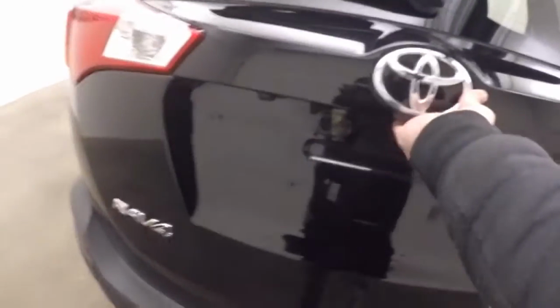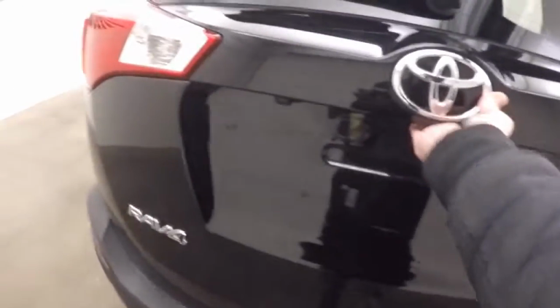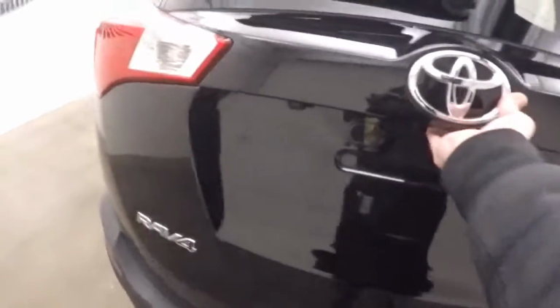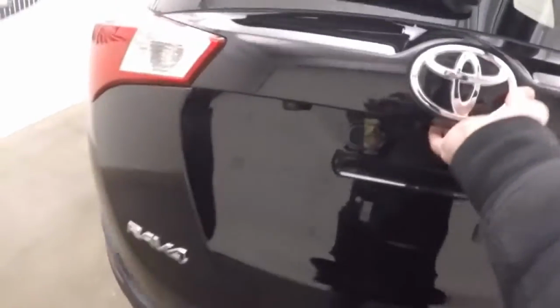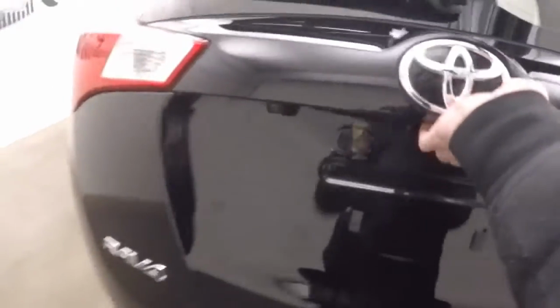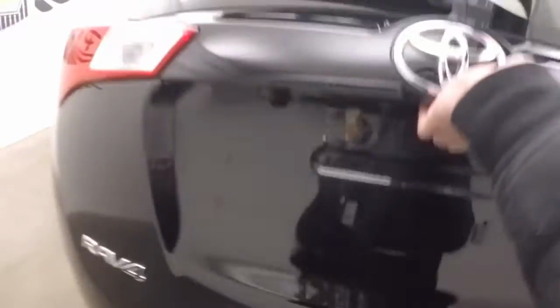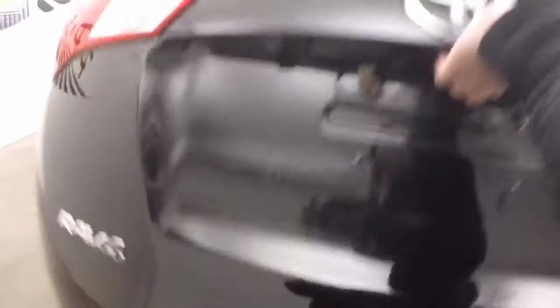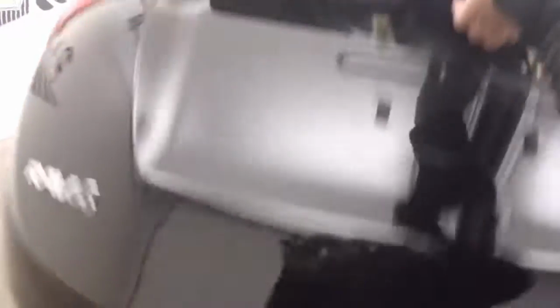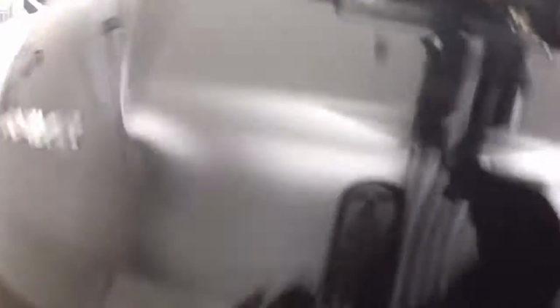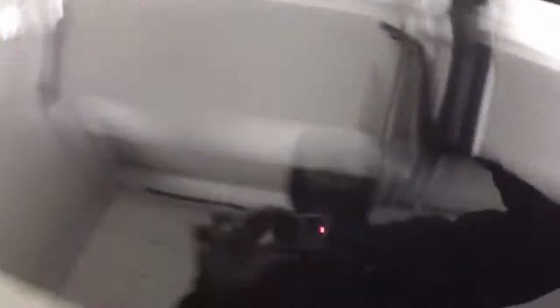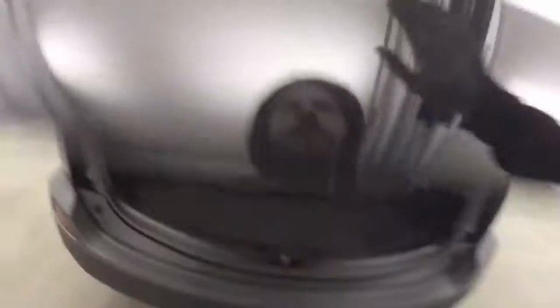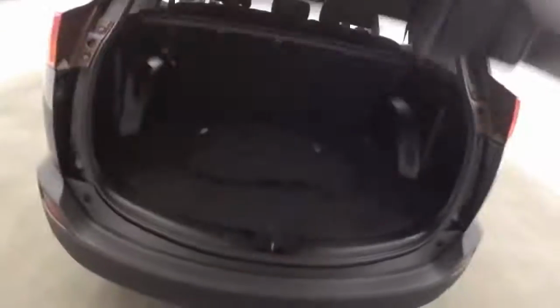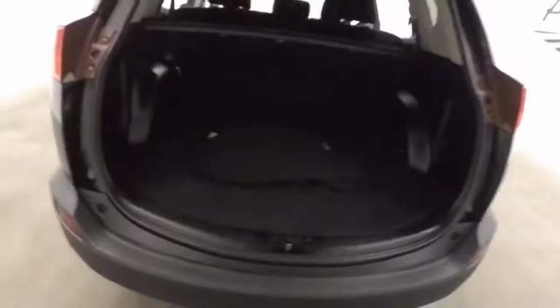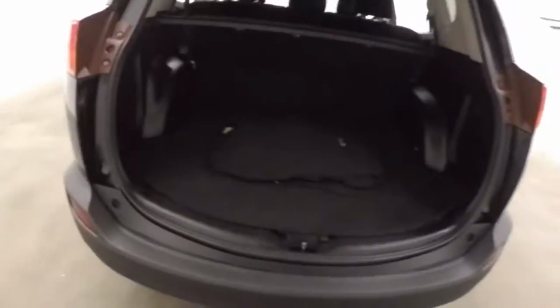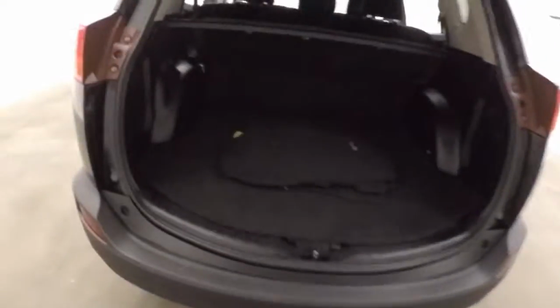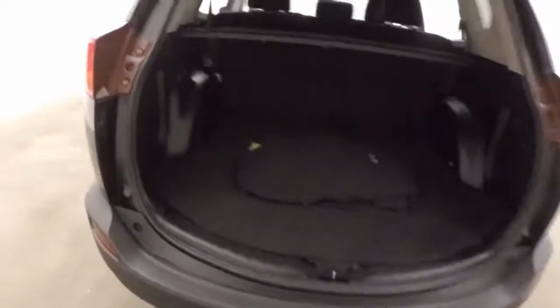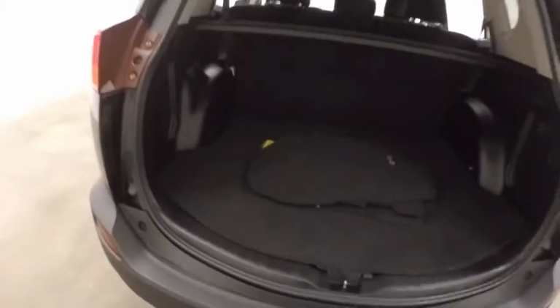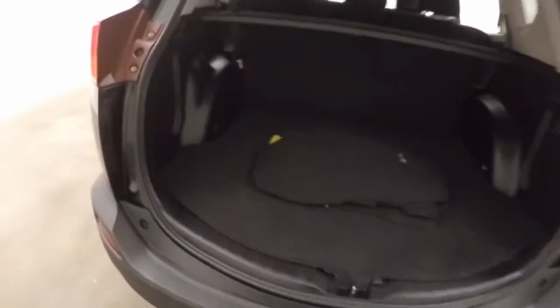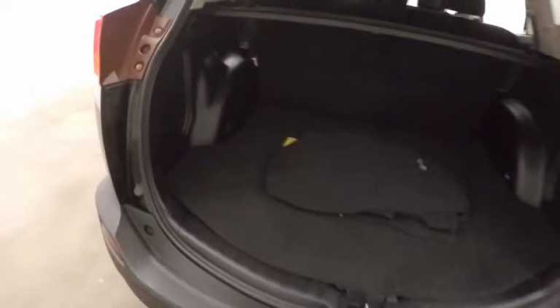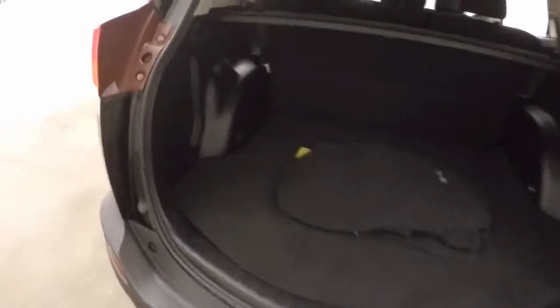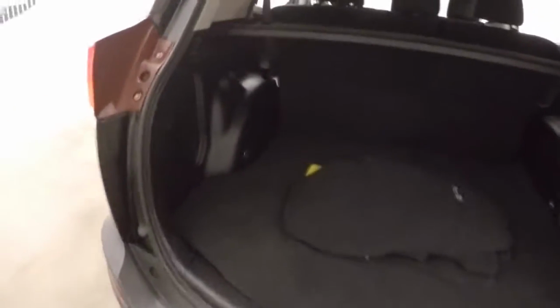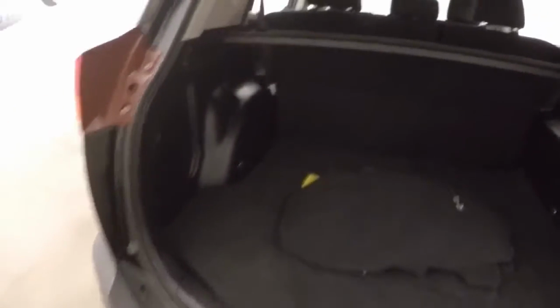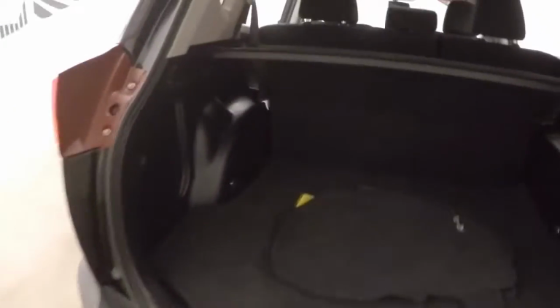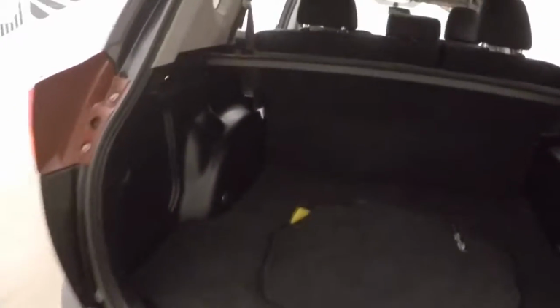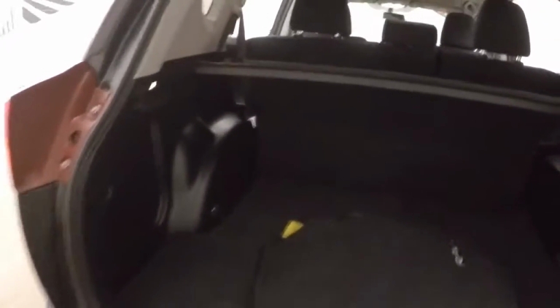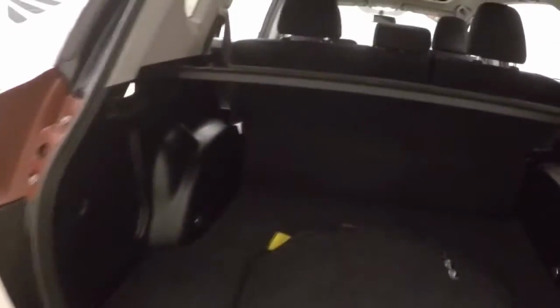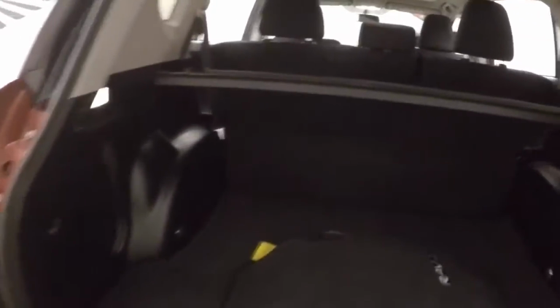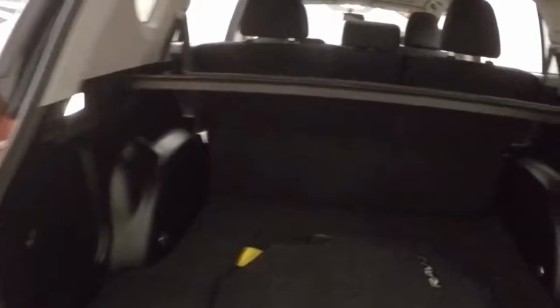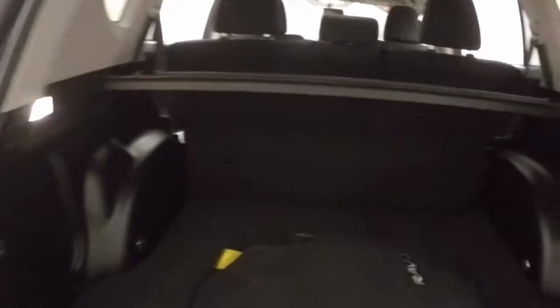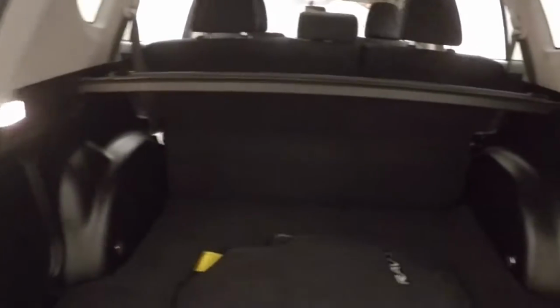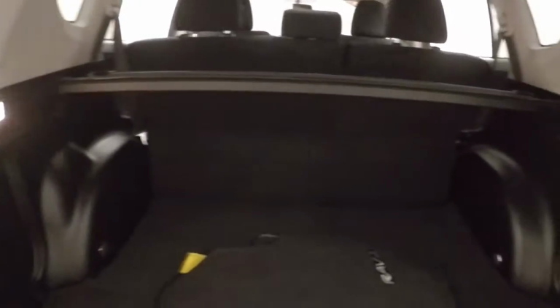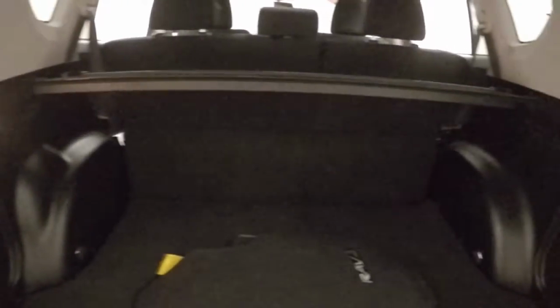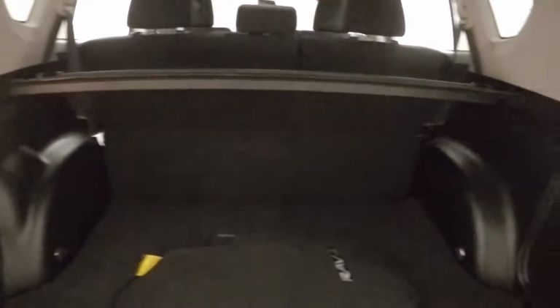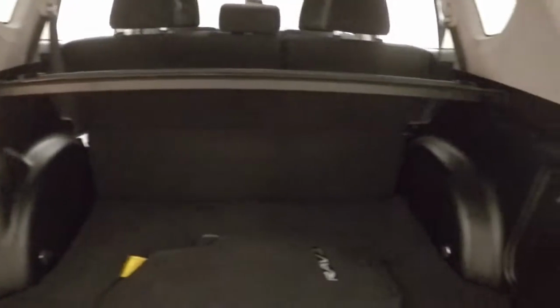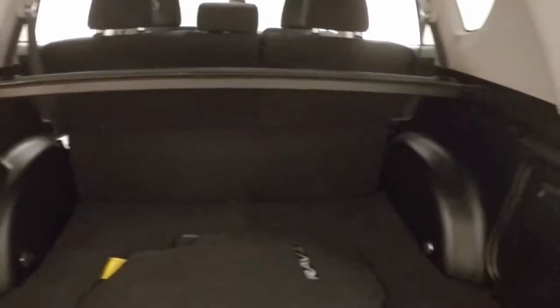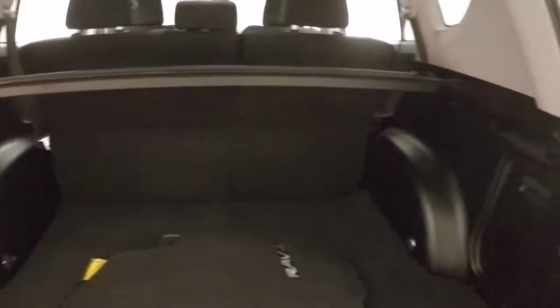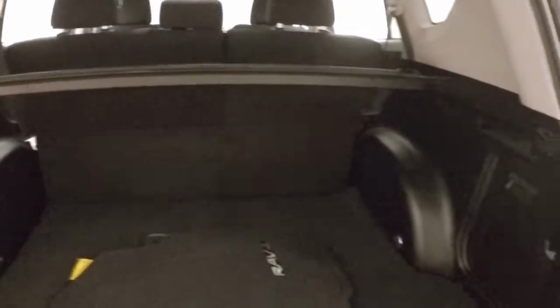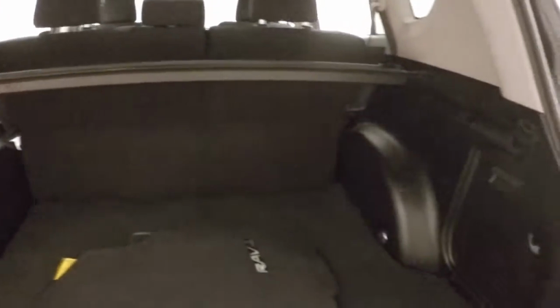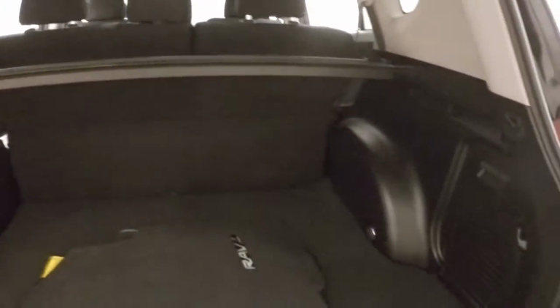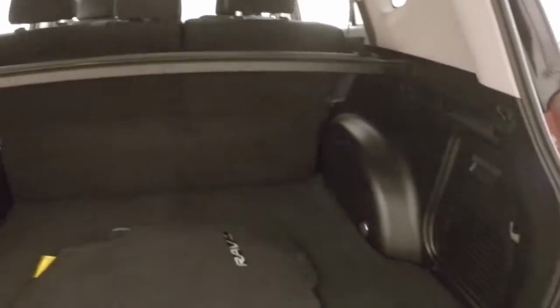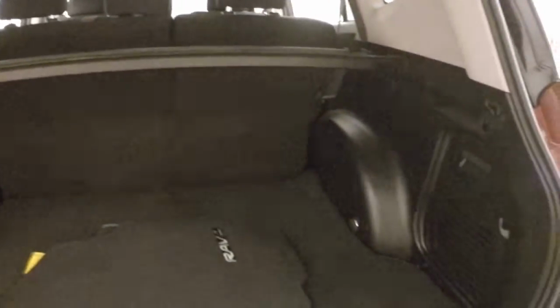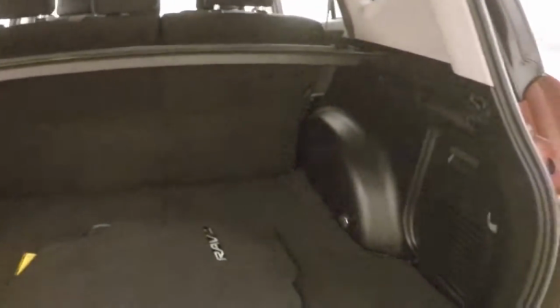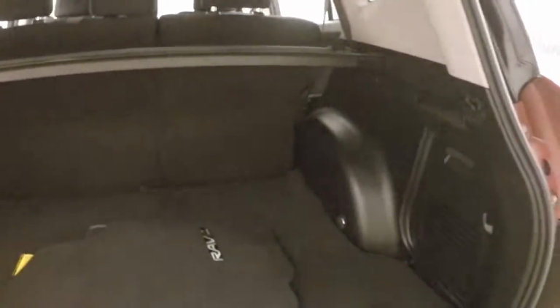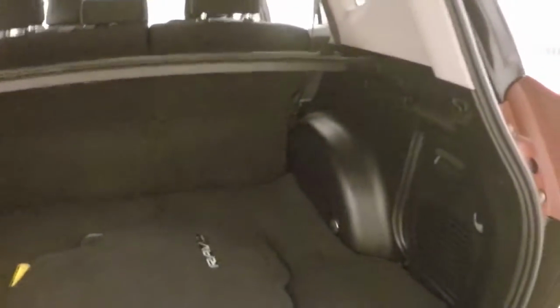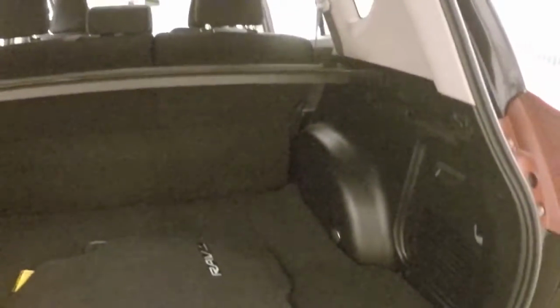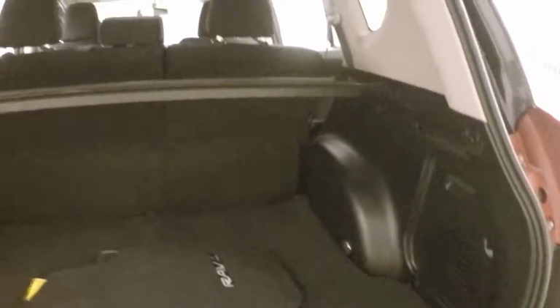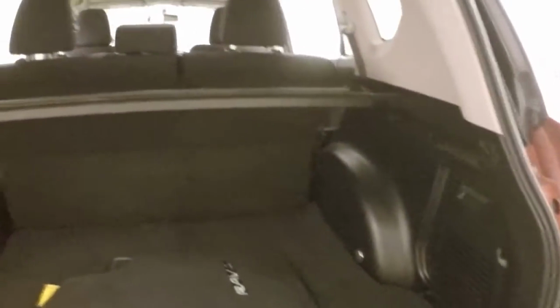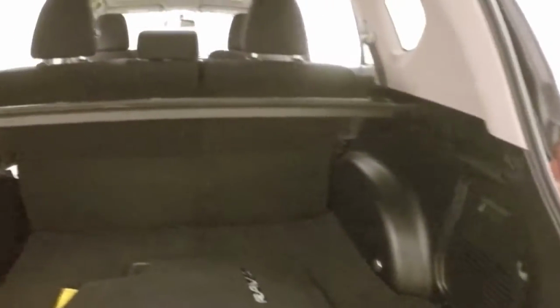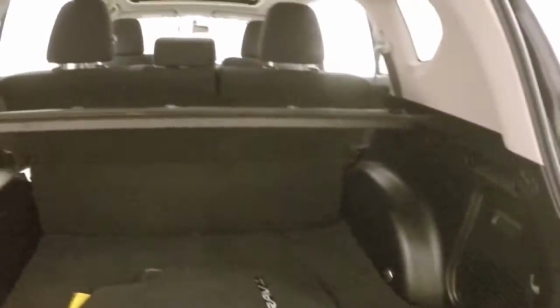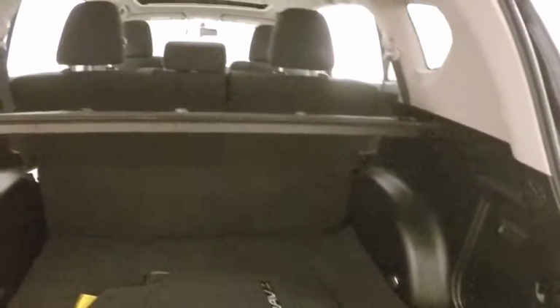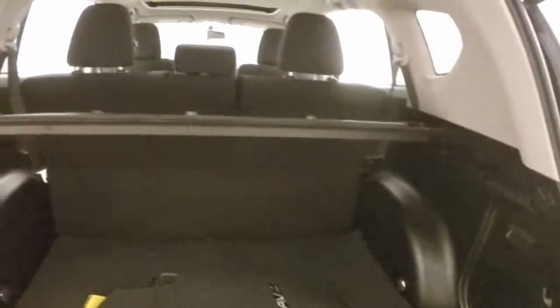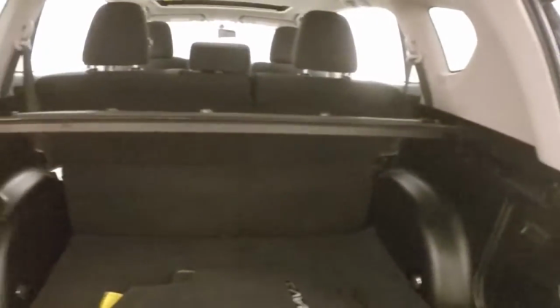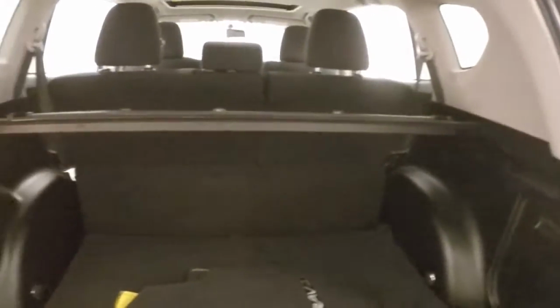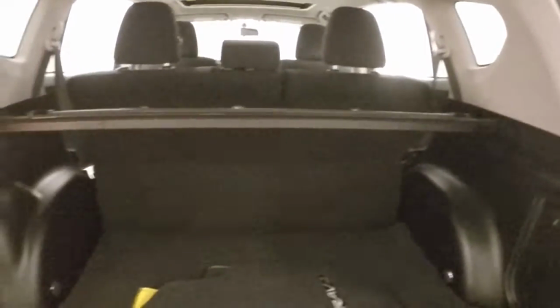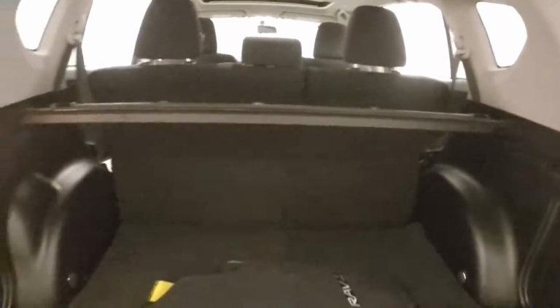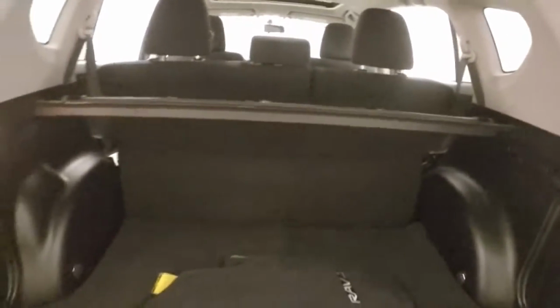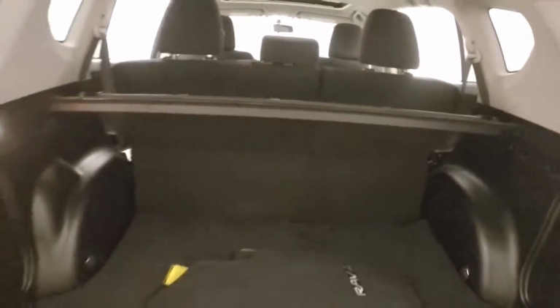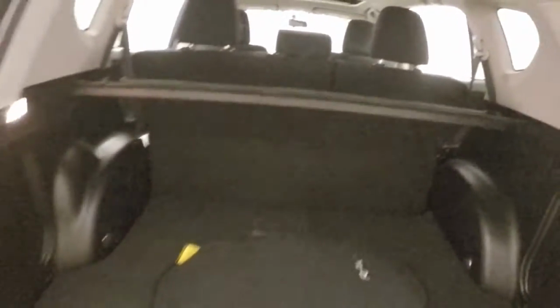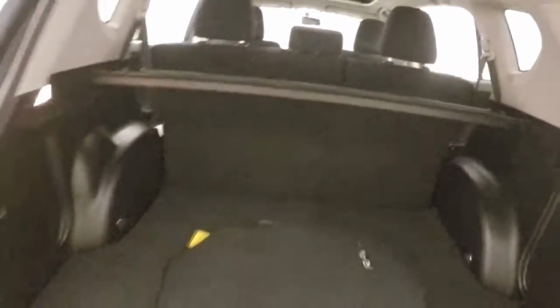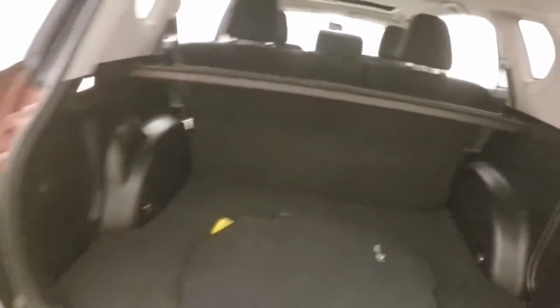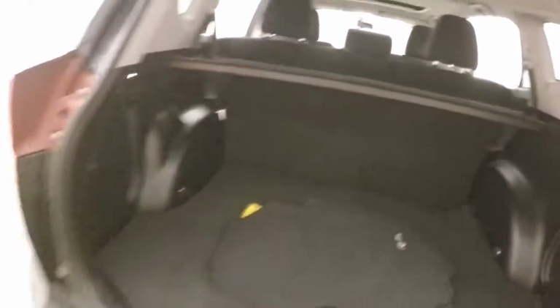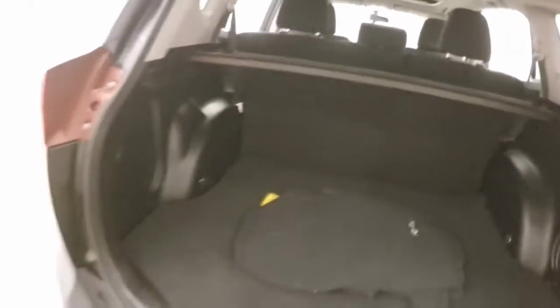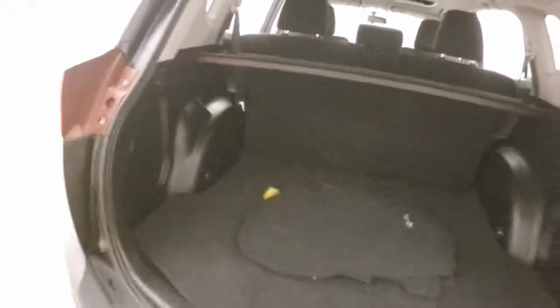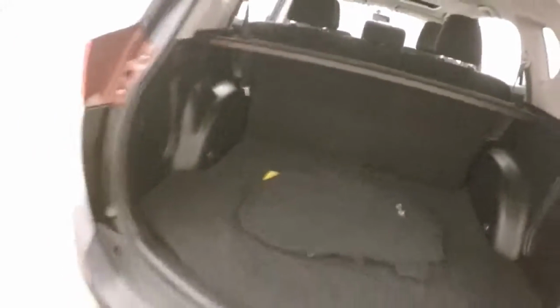Open up the back — tons of cargo space back here. Fold the seats down and gain even more.